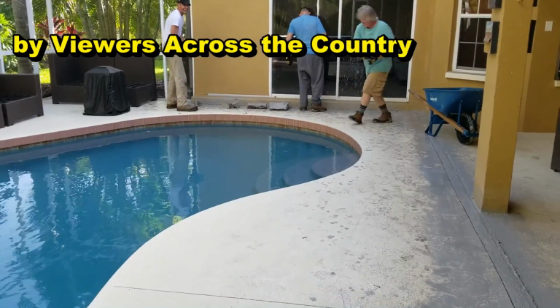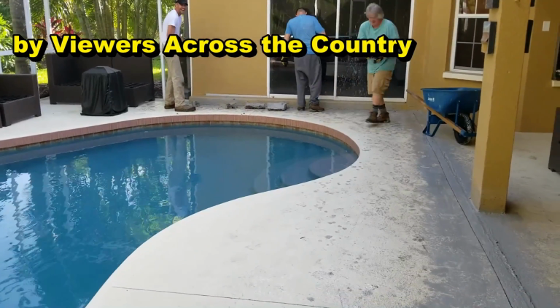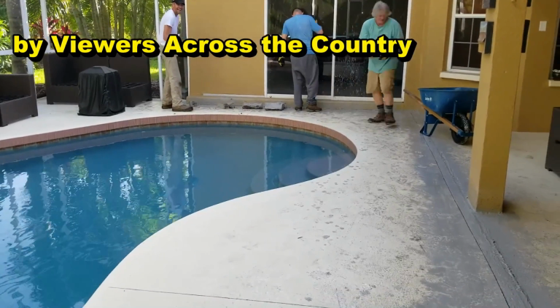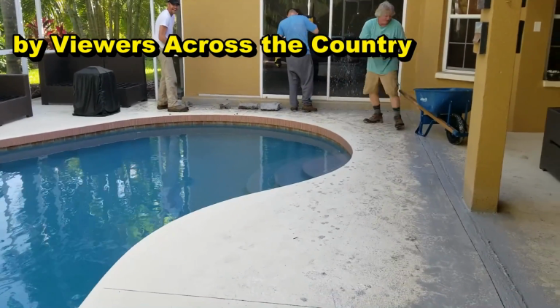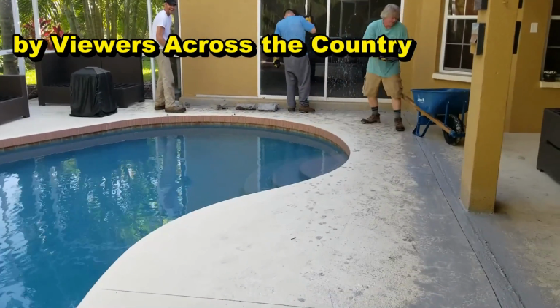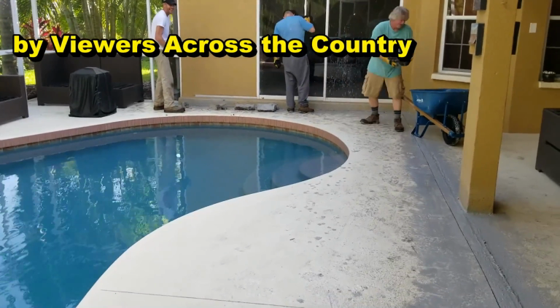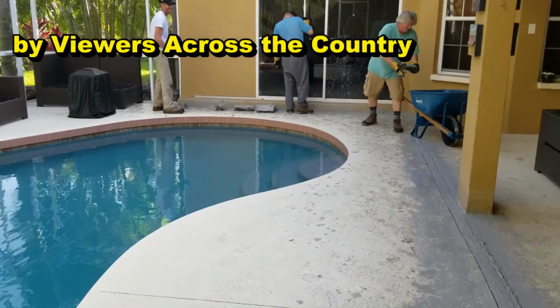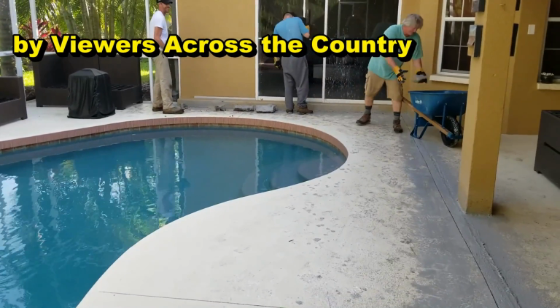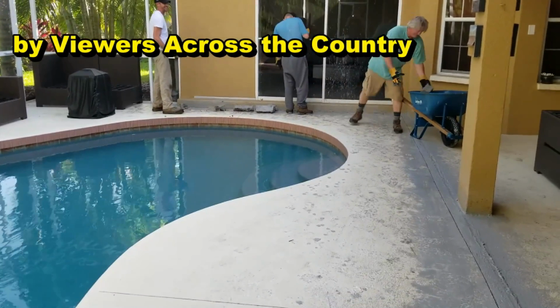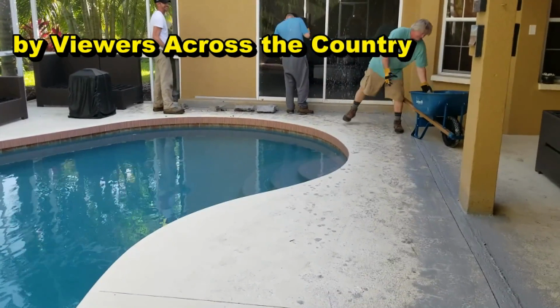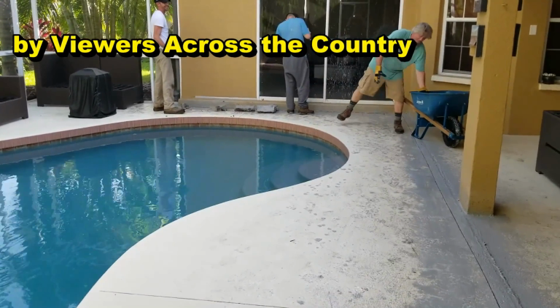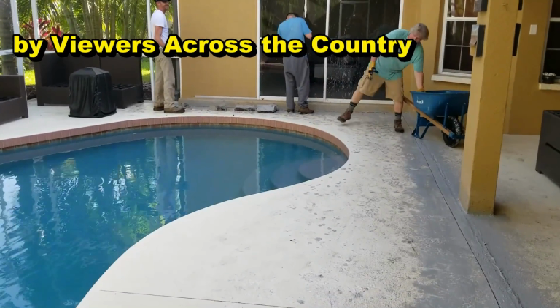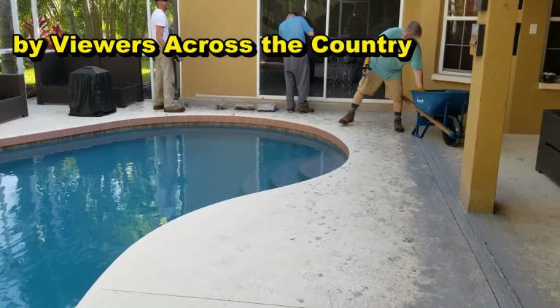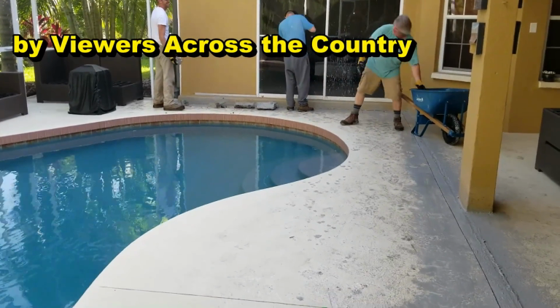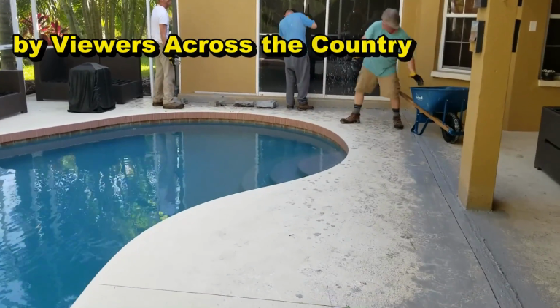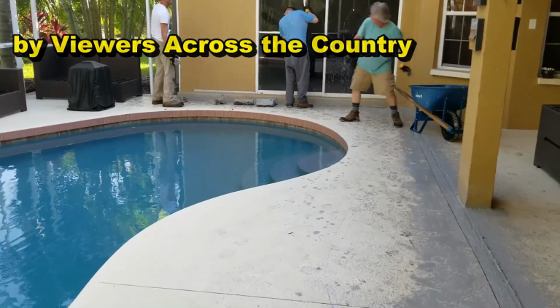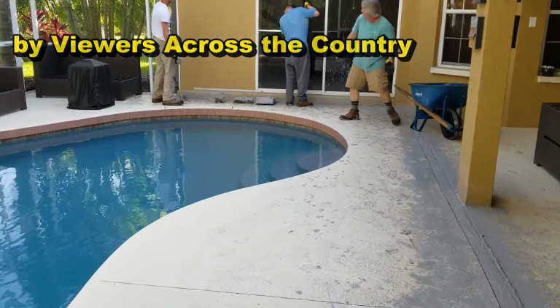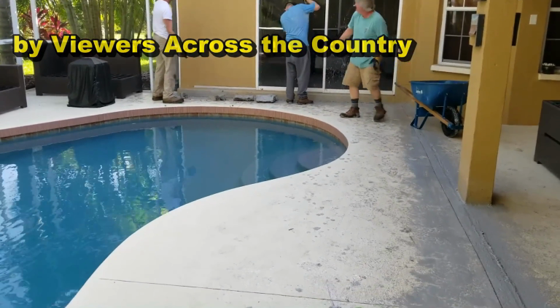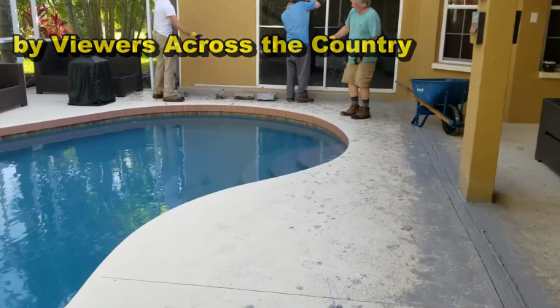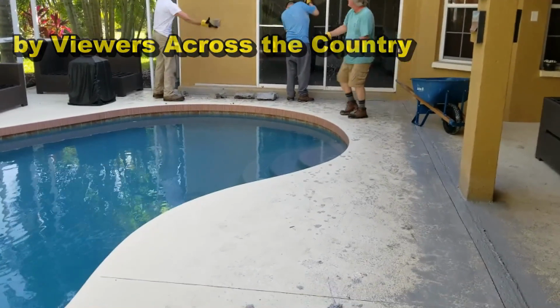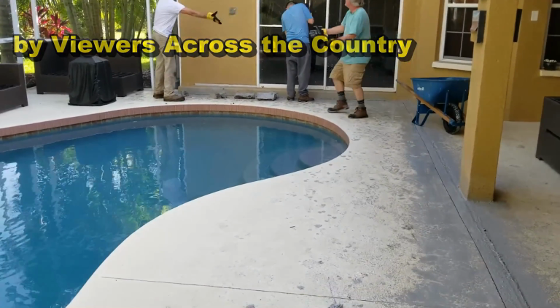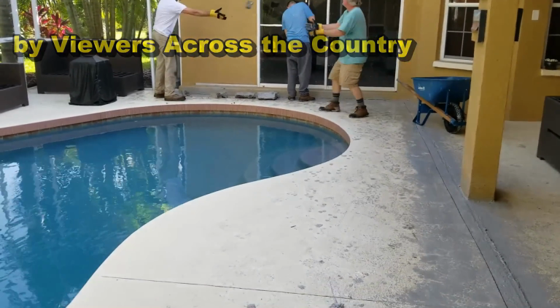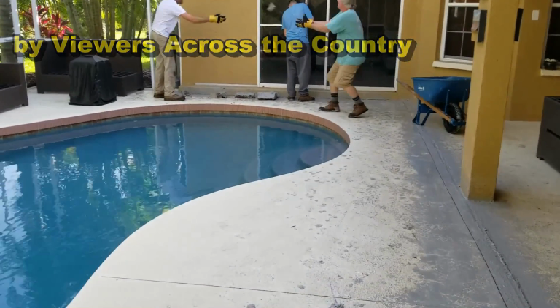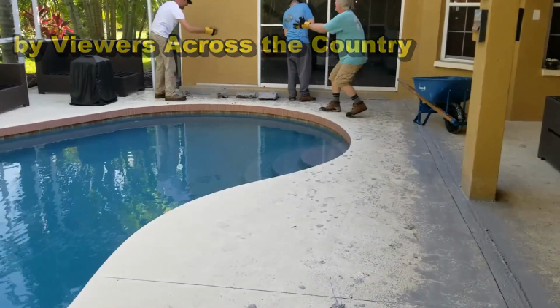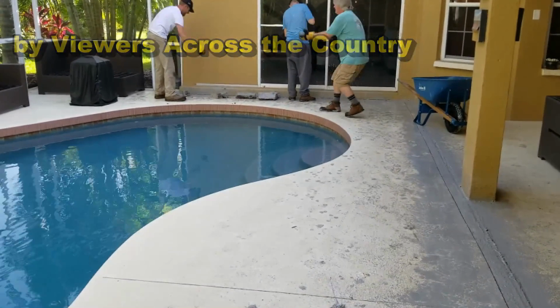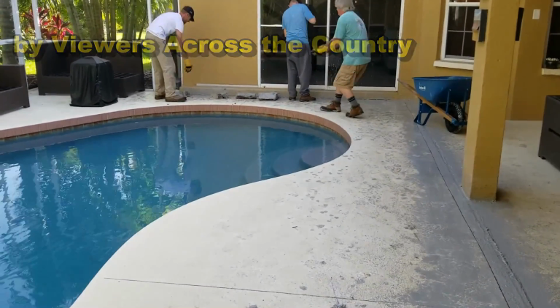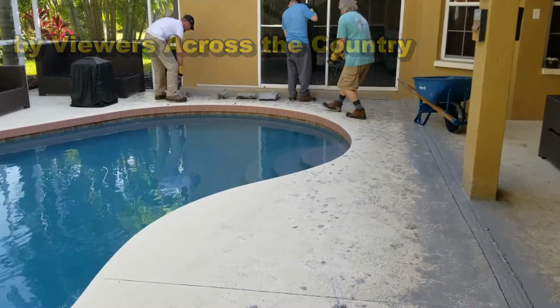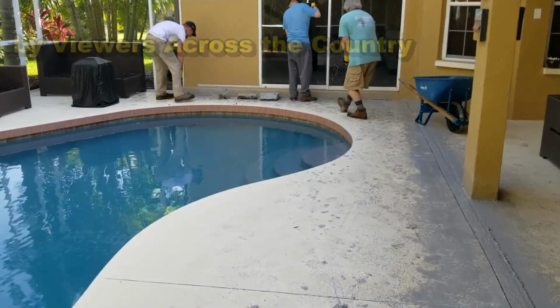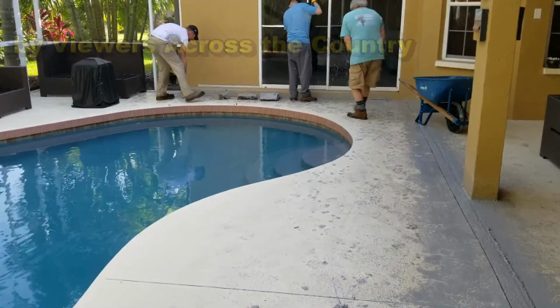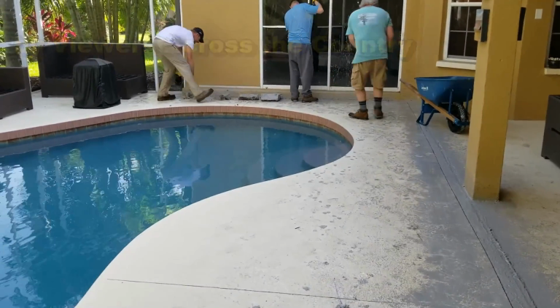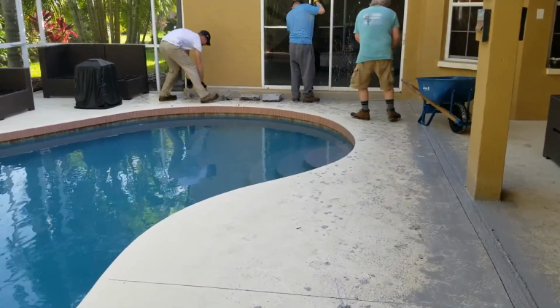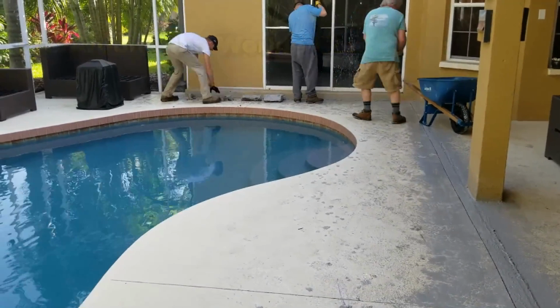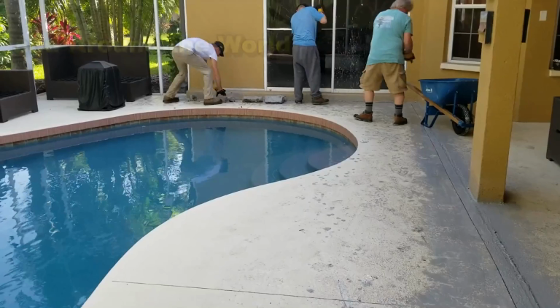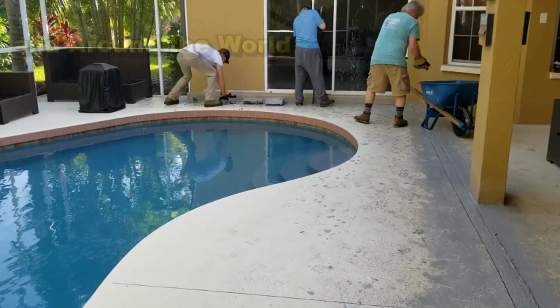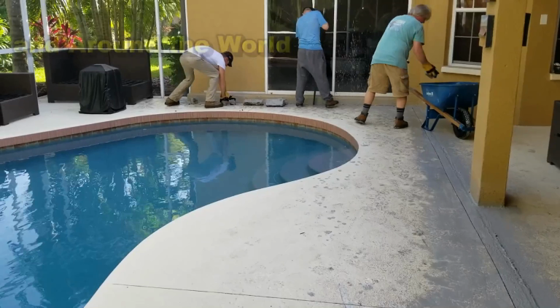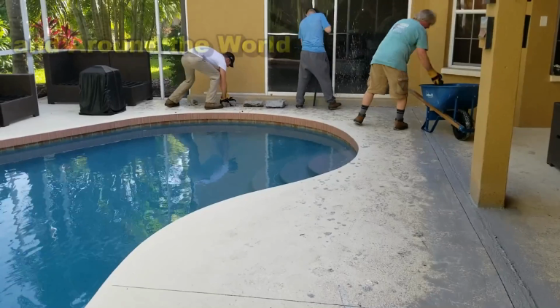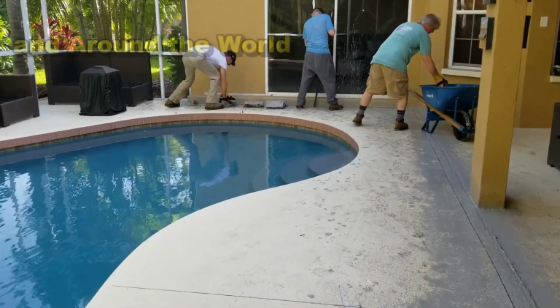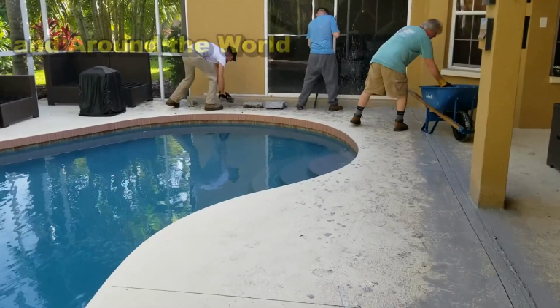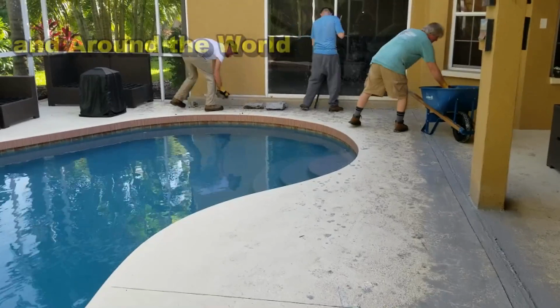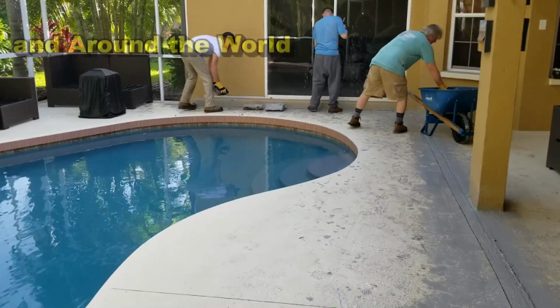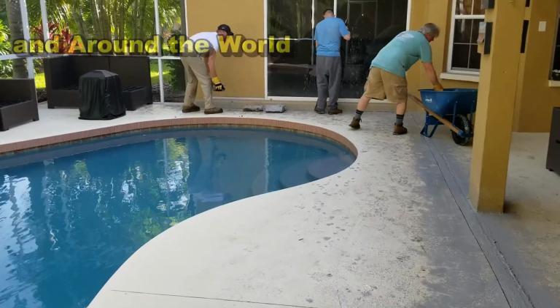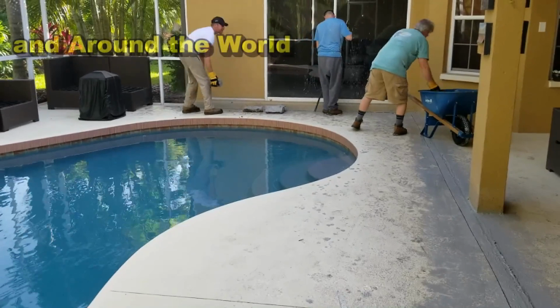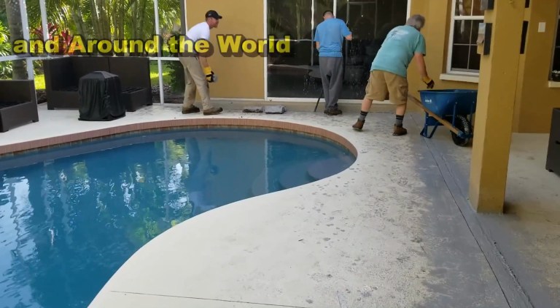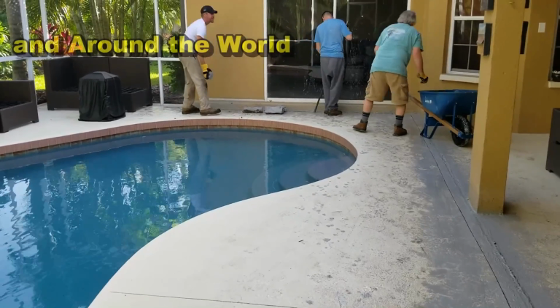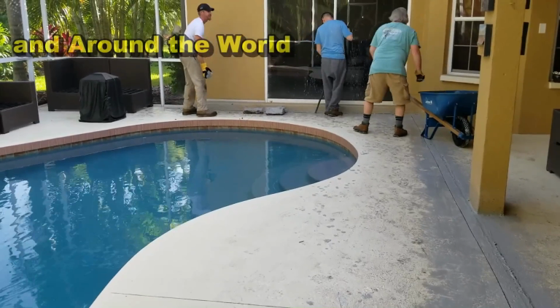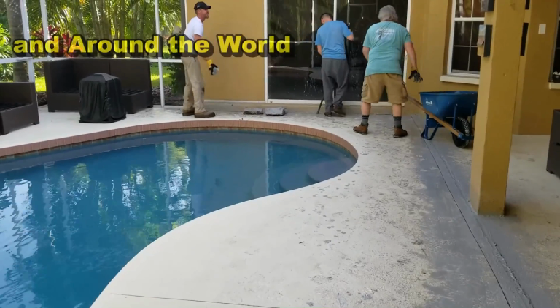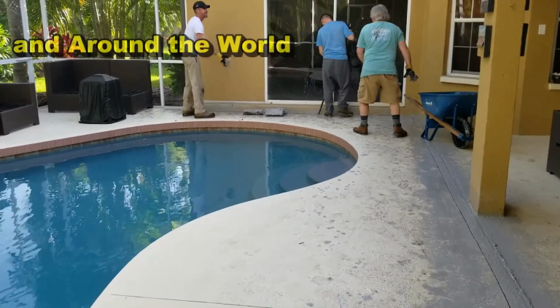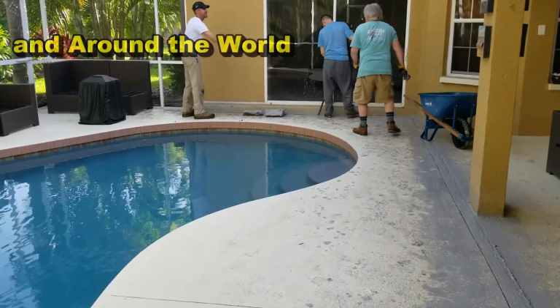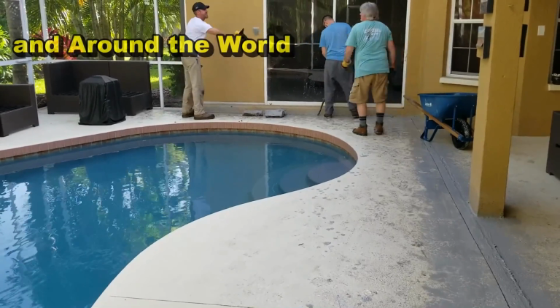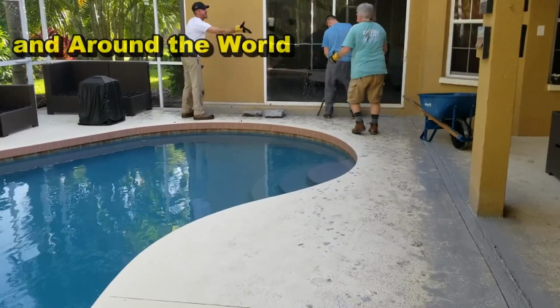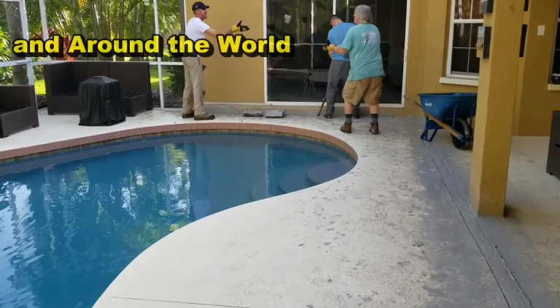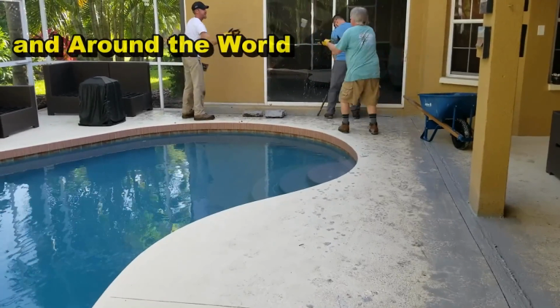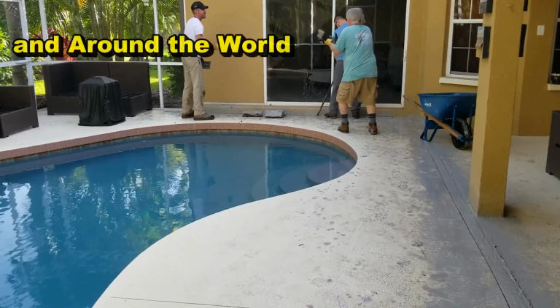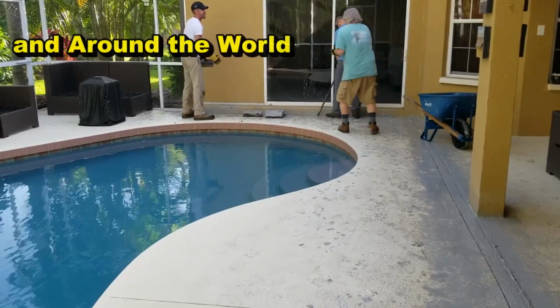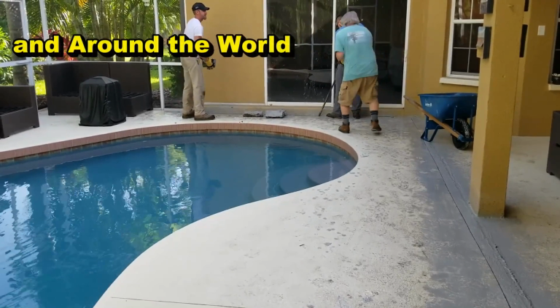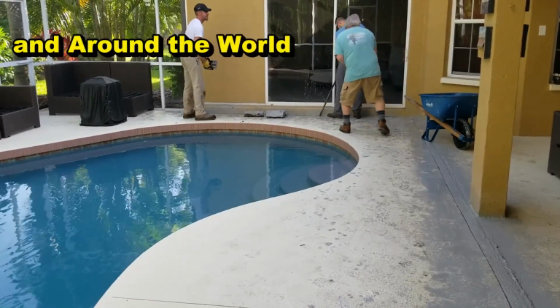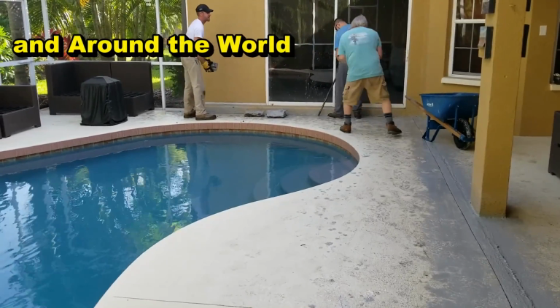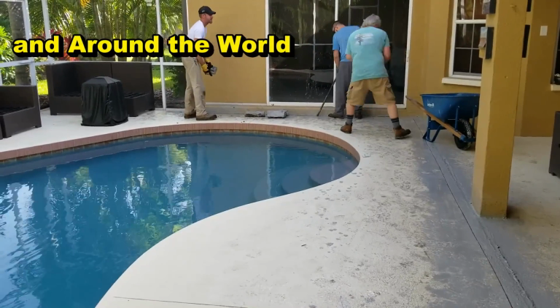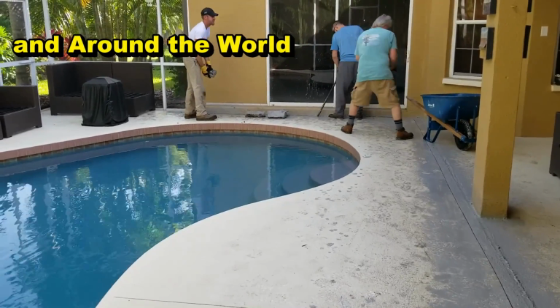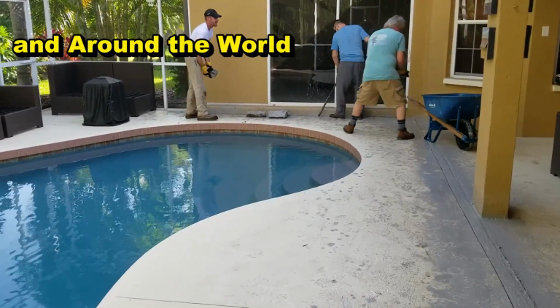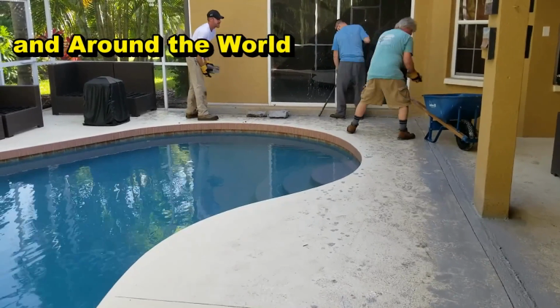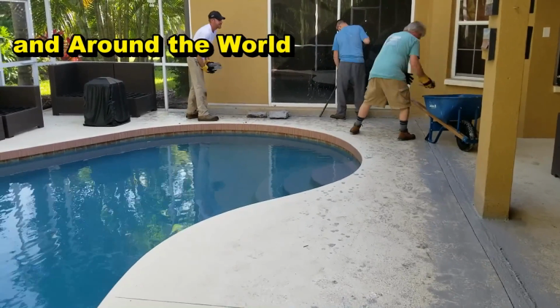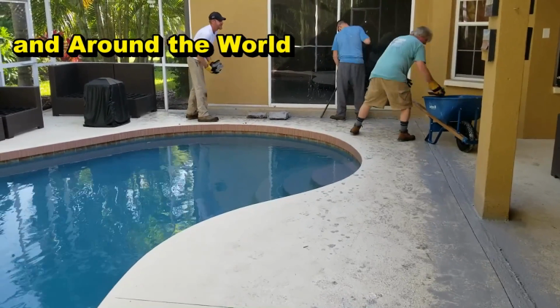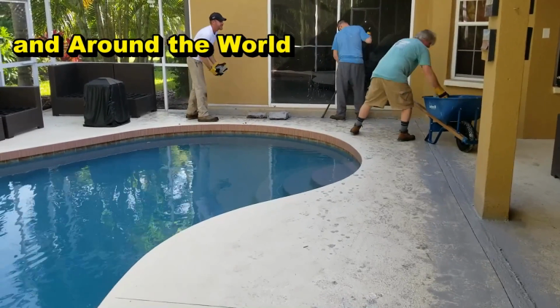Typical Florida home. It looks great, but it should be a couple inches away from the foundation — that's just how they do it.